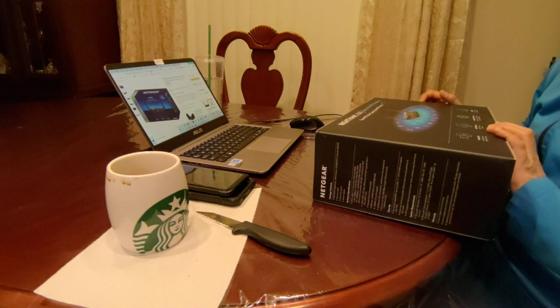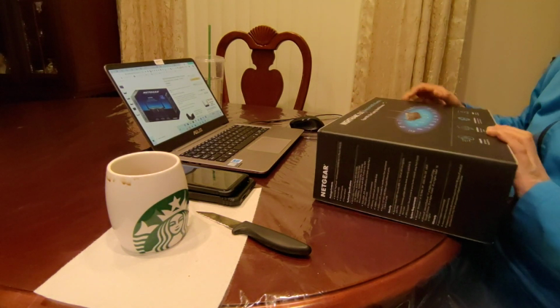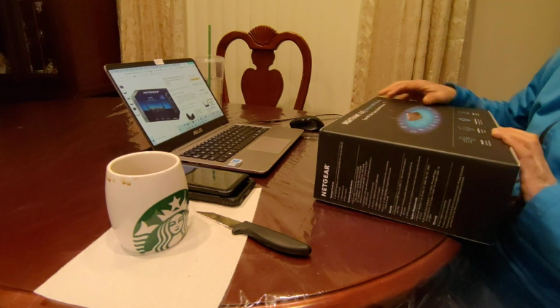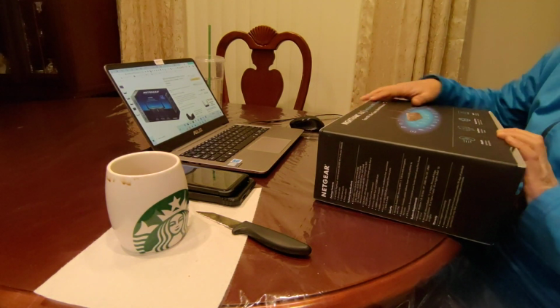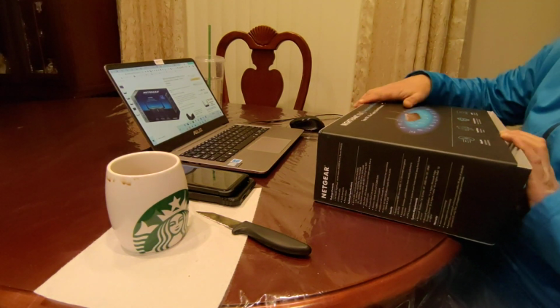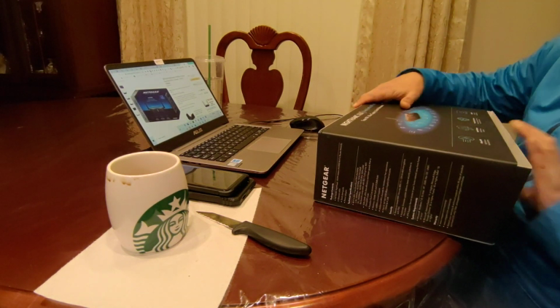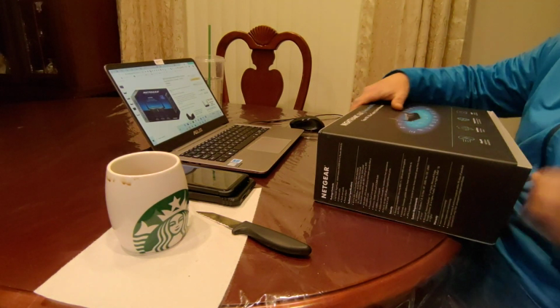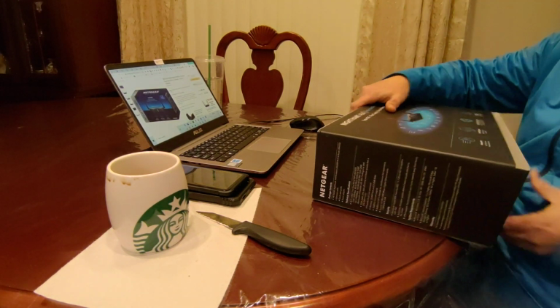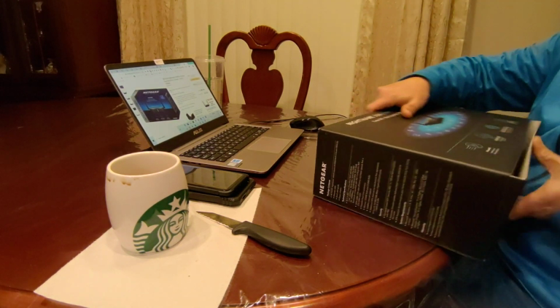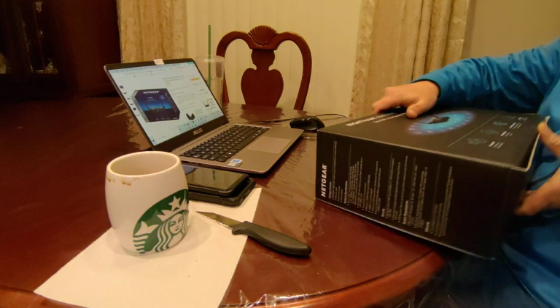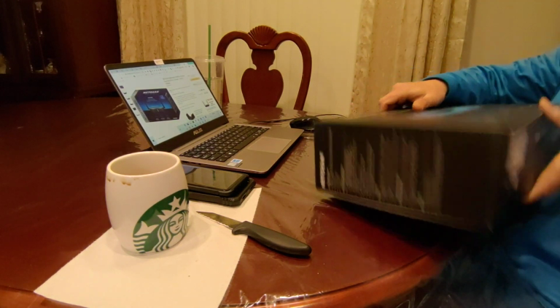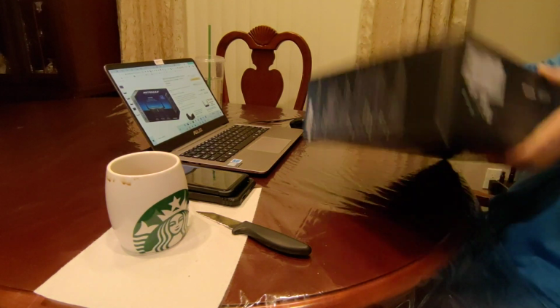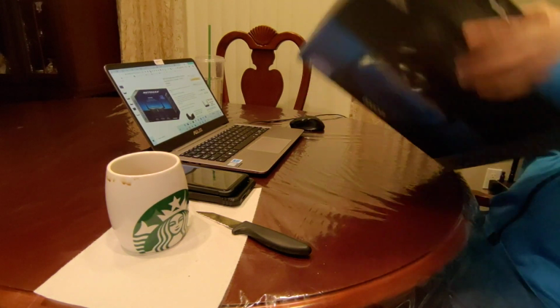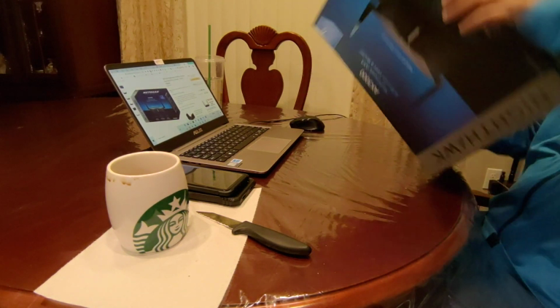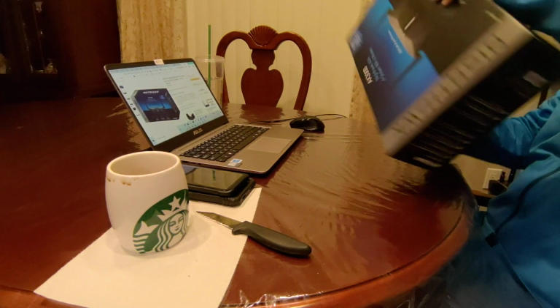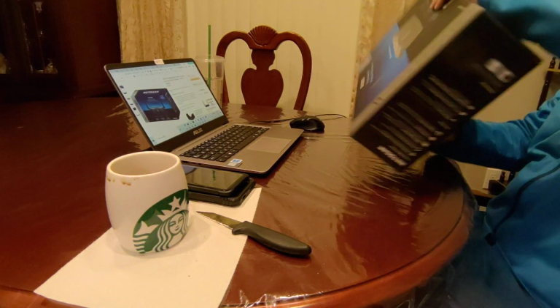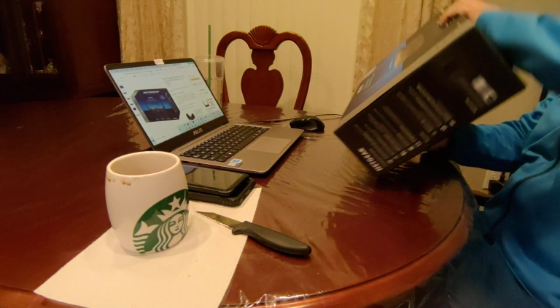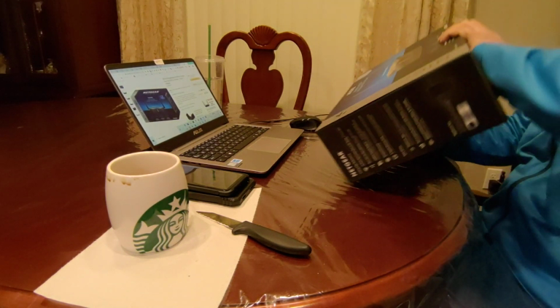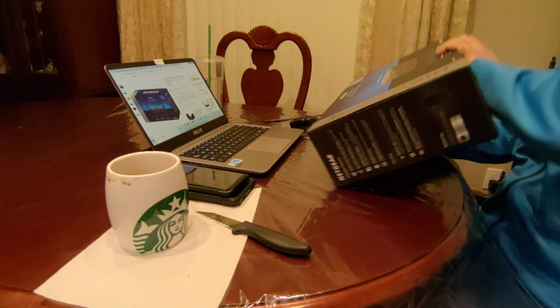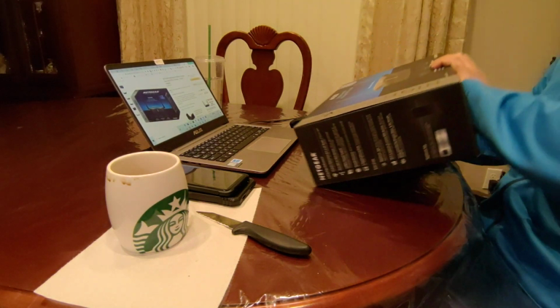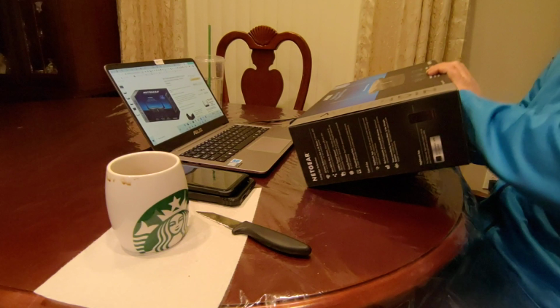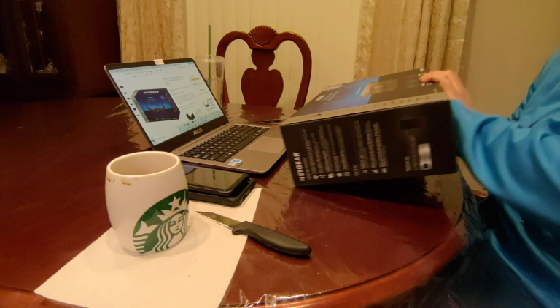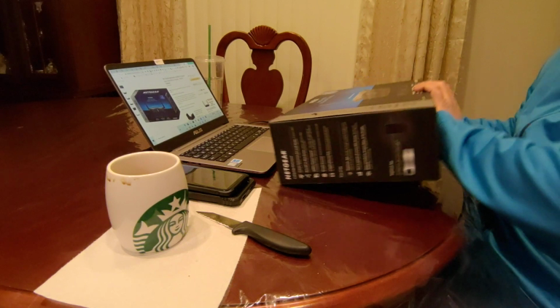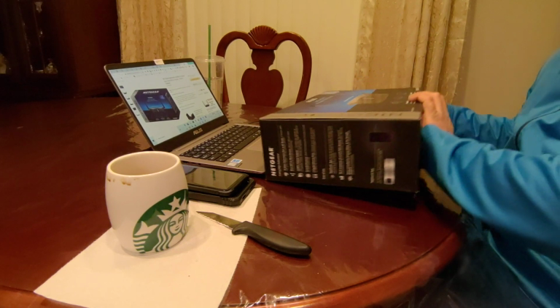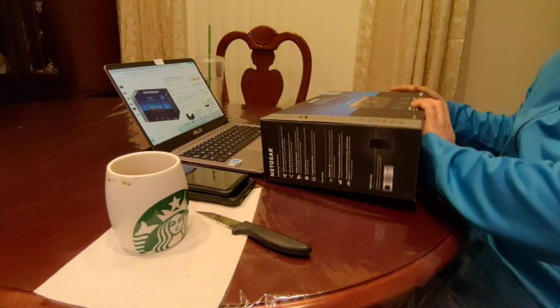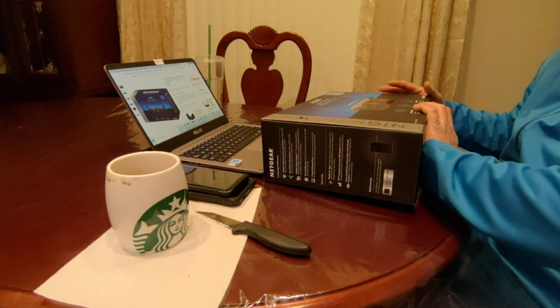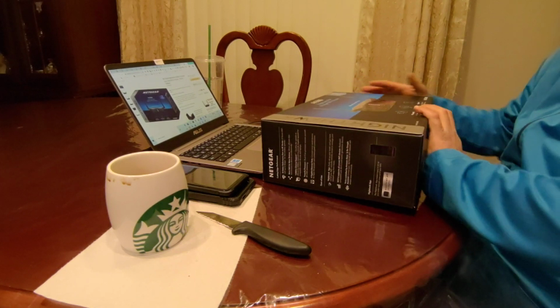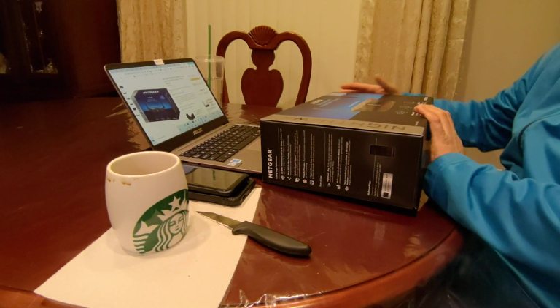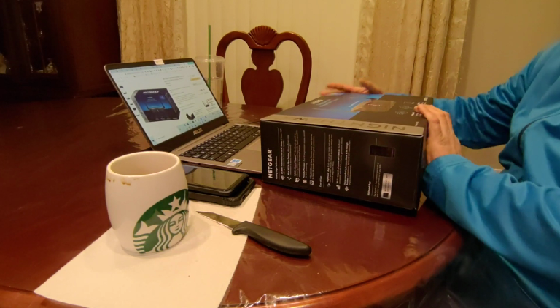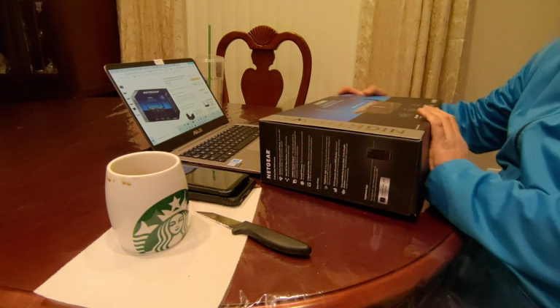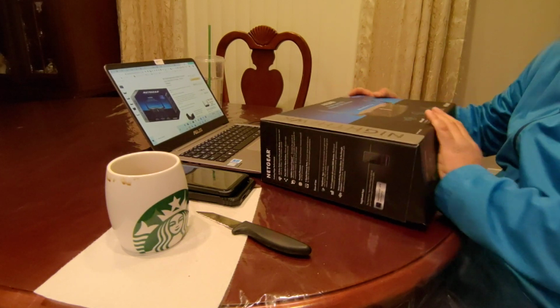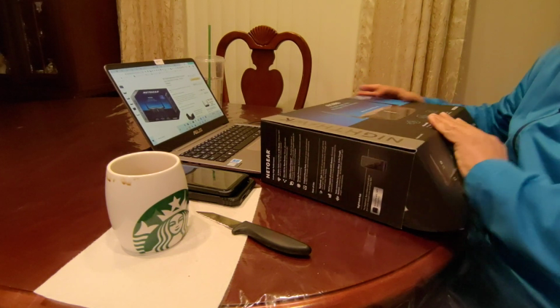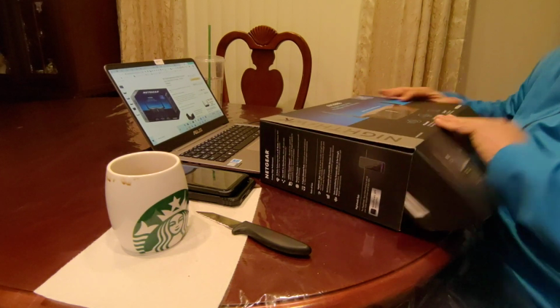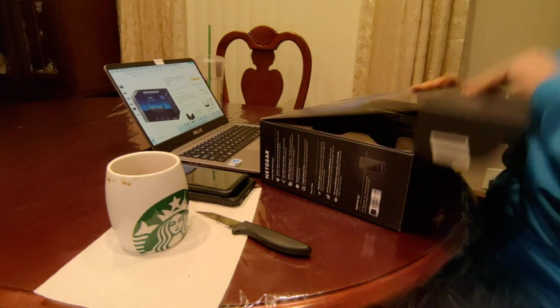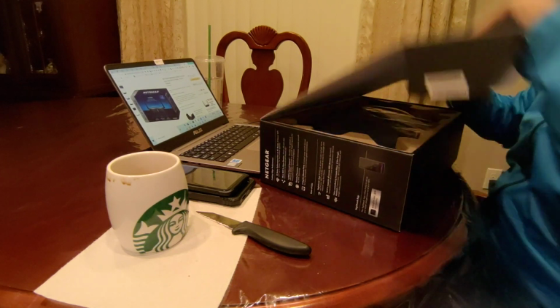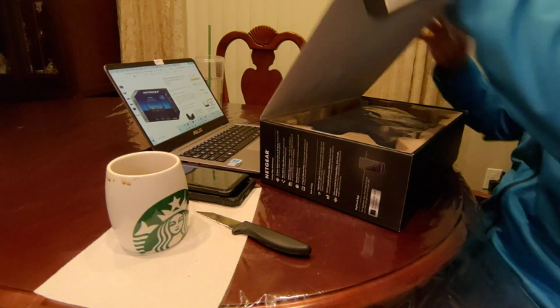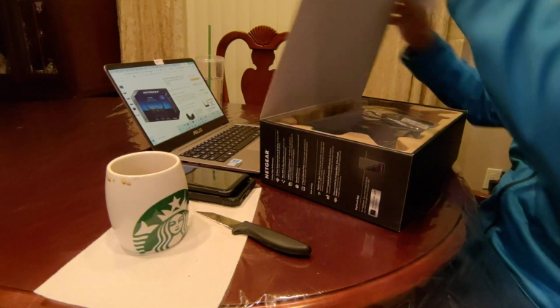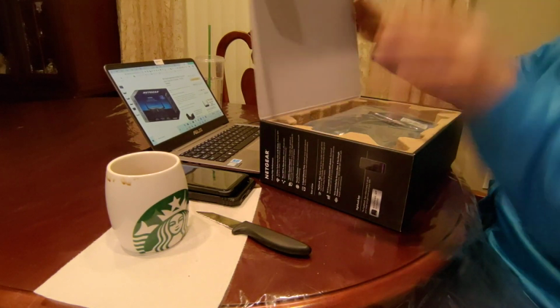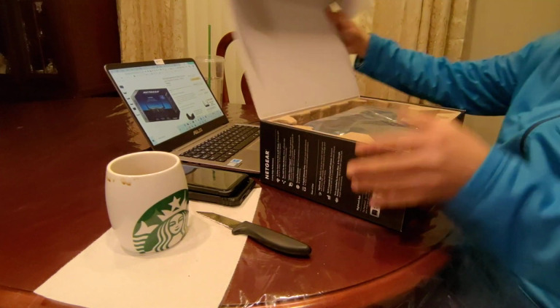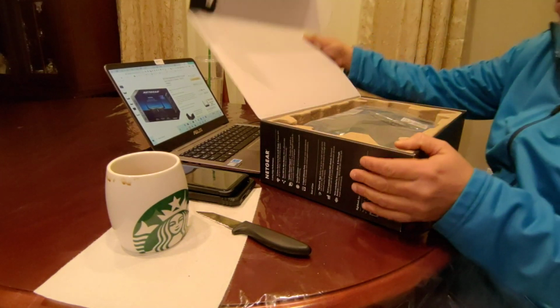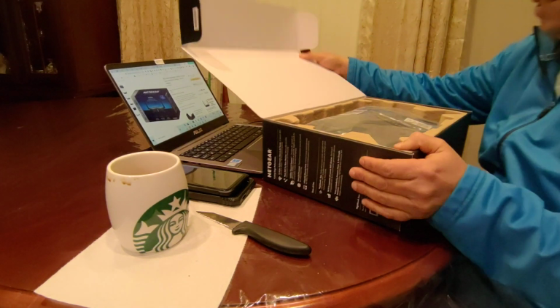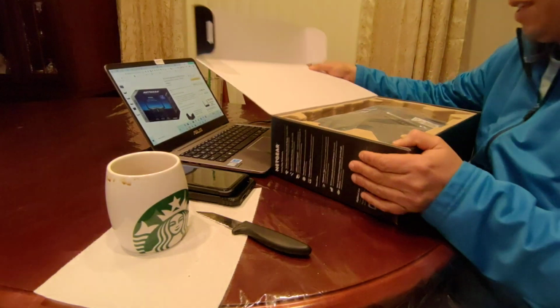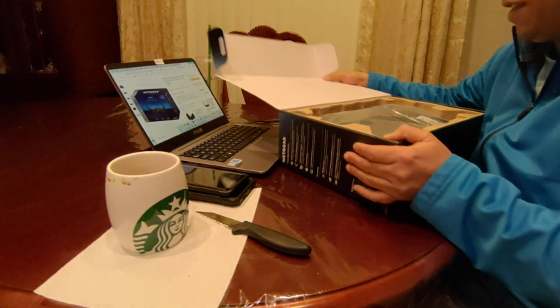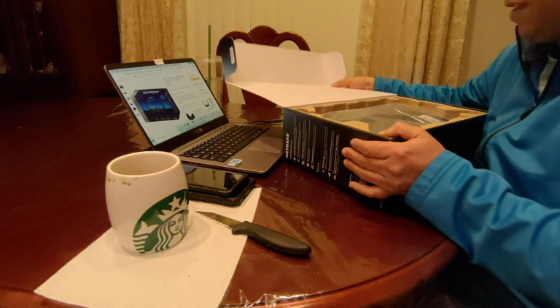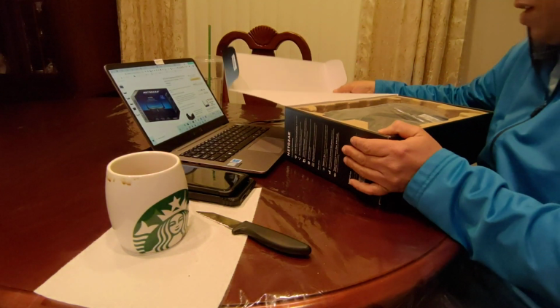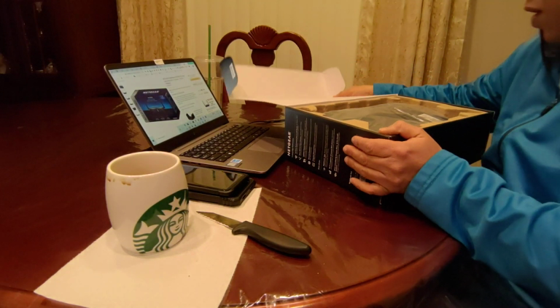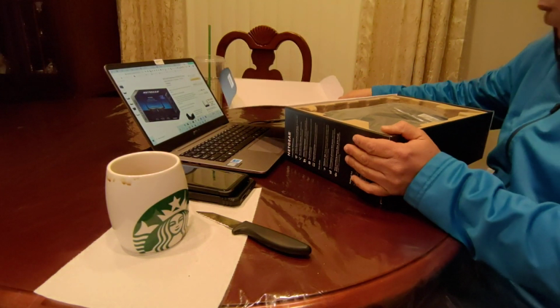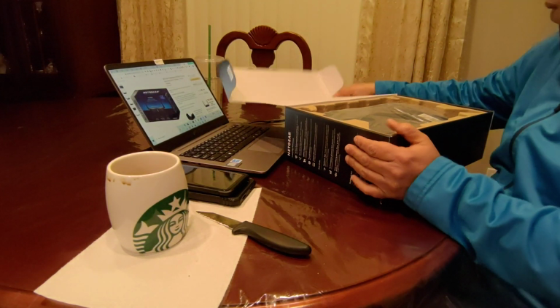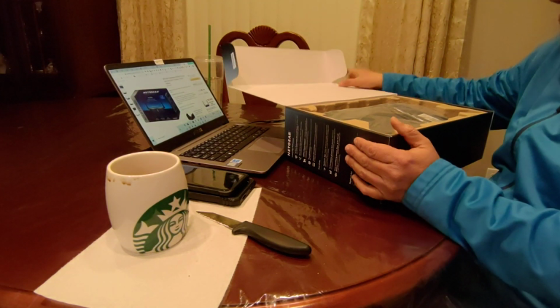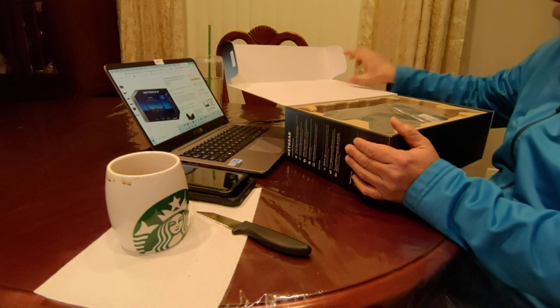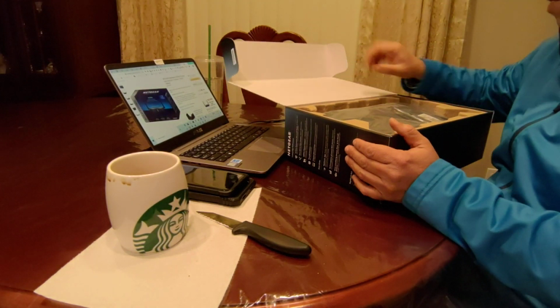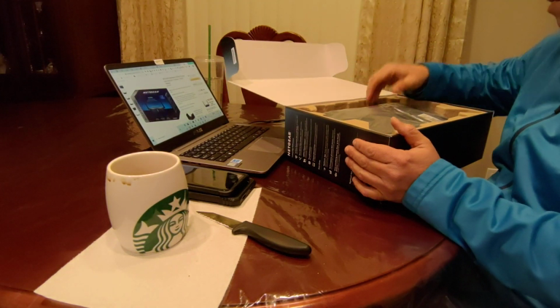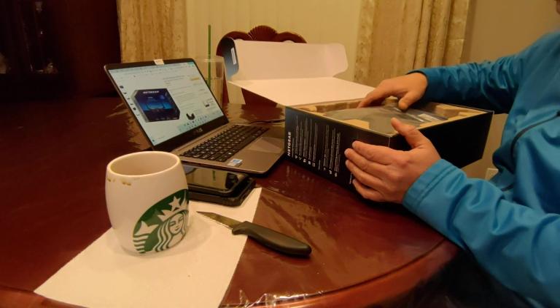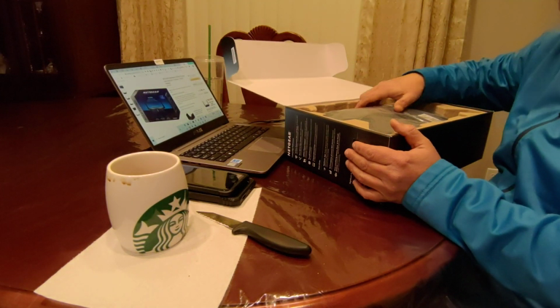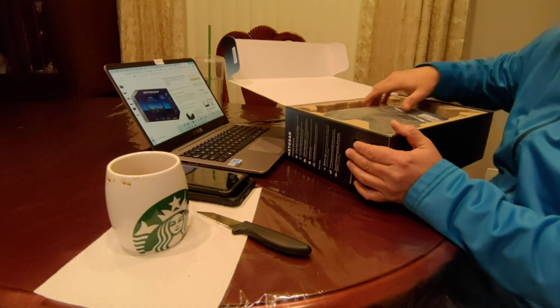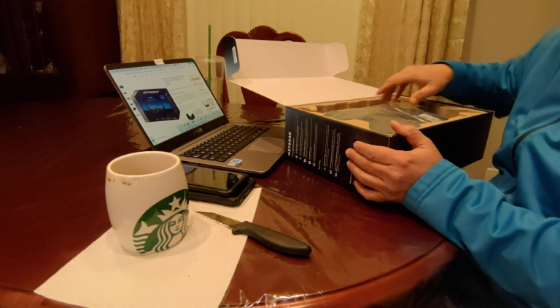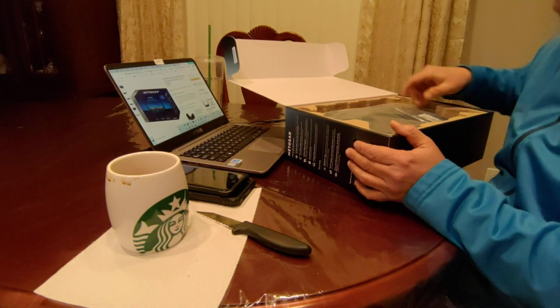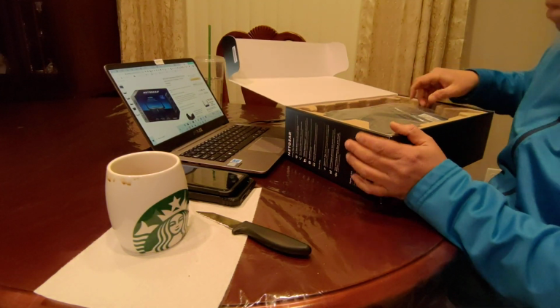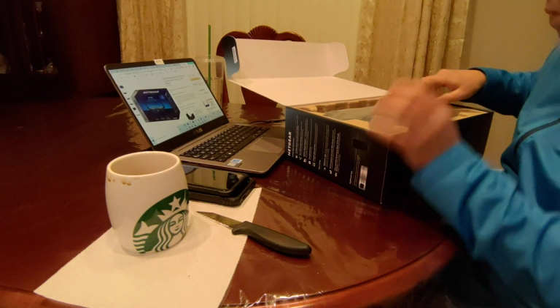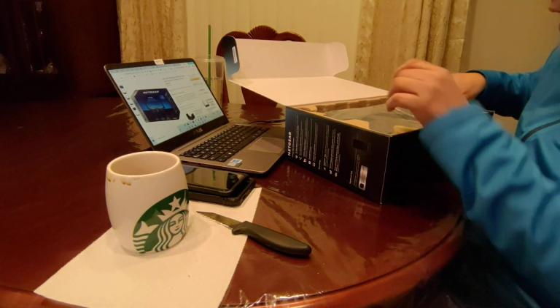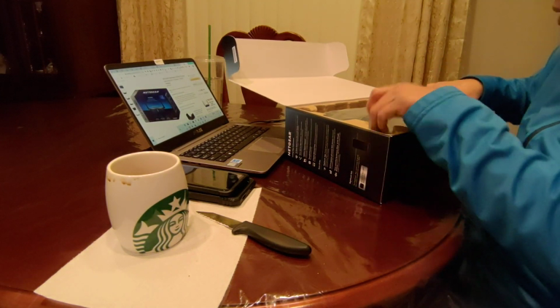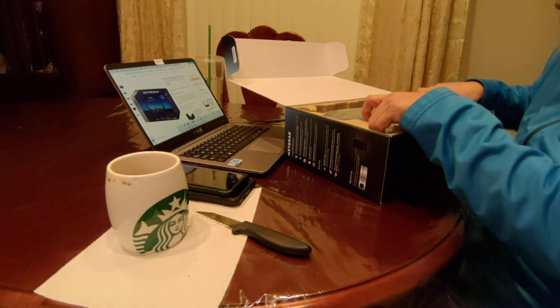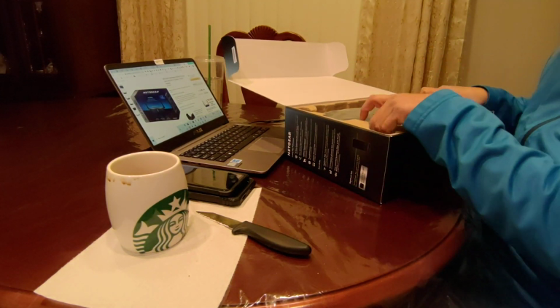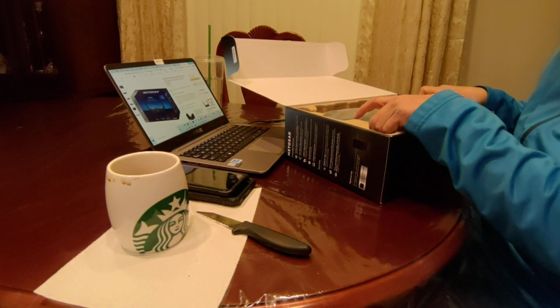Alright, let's break the seal and see what's in the box. Wow, that's a big one.